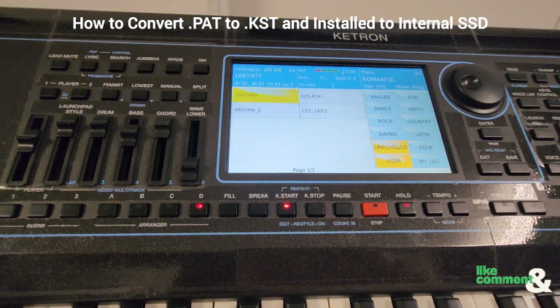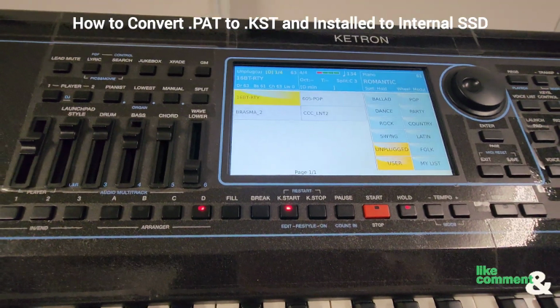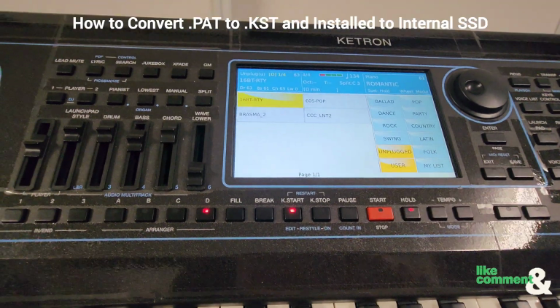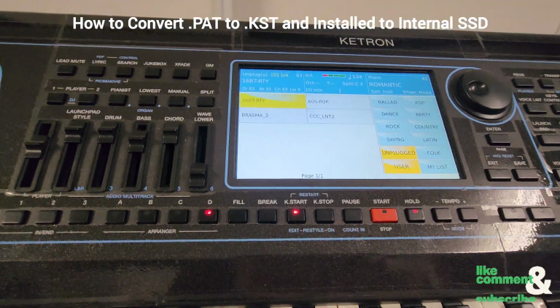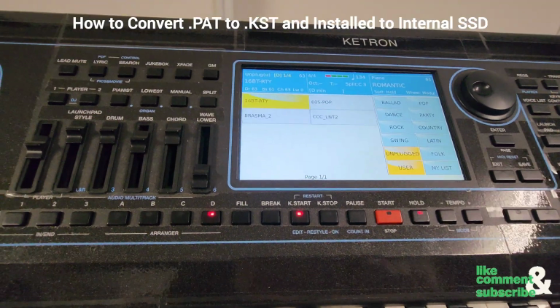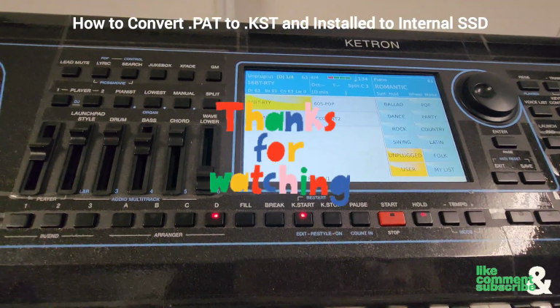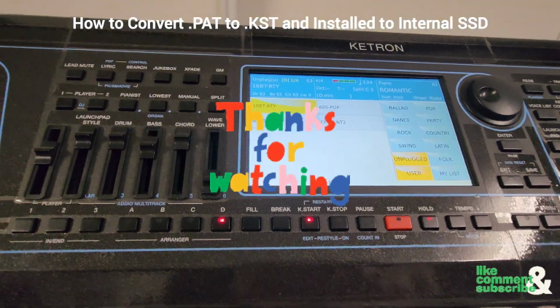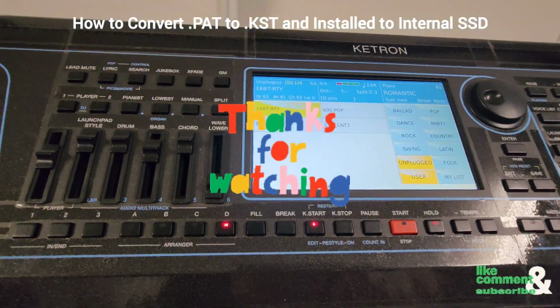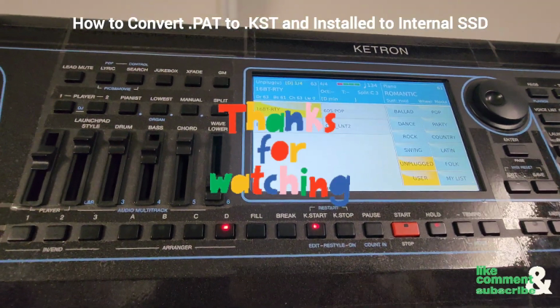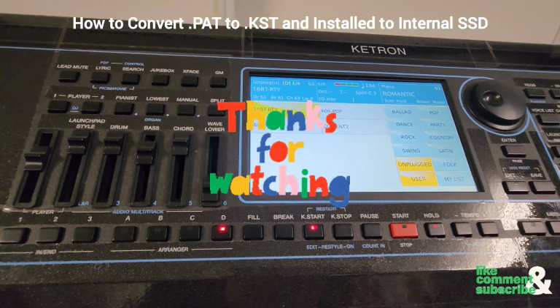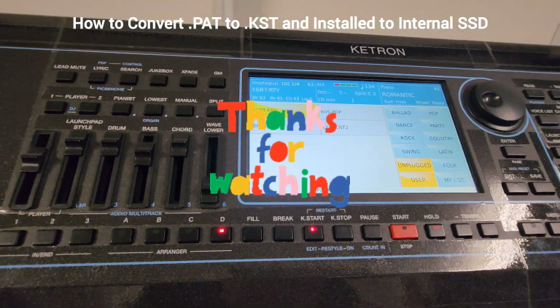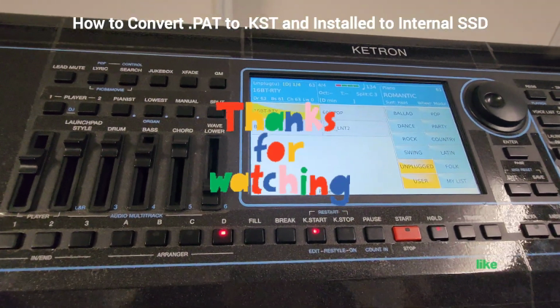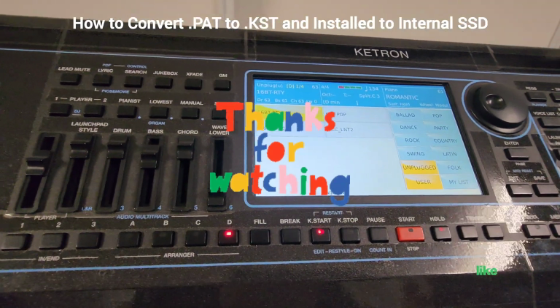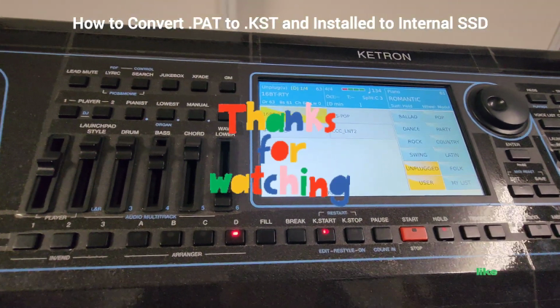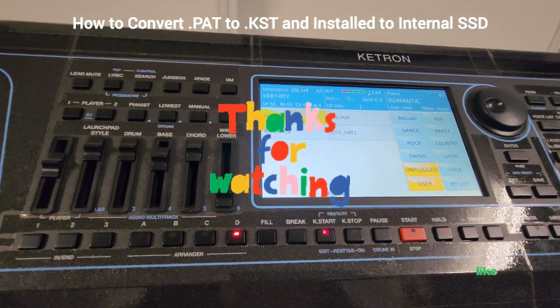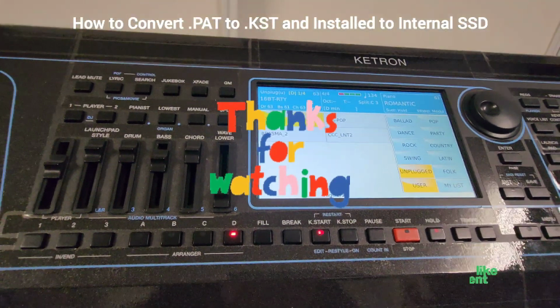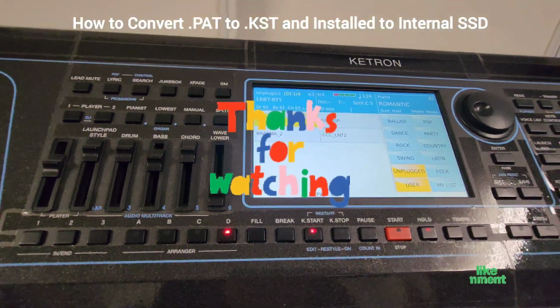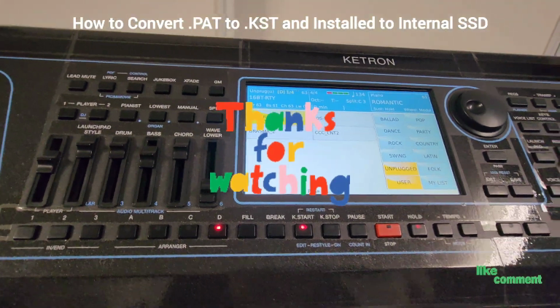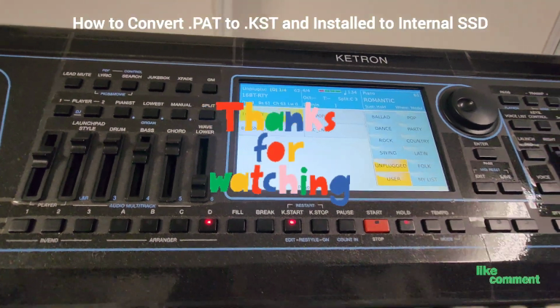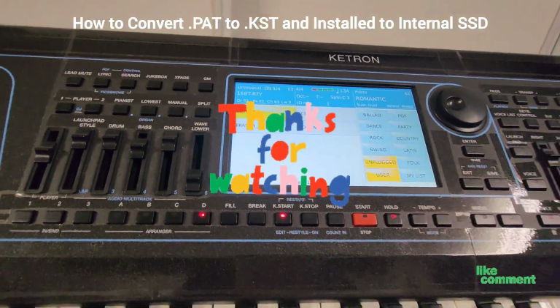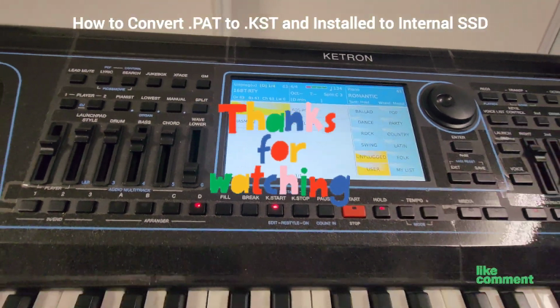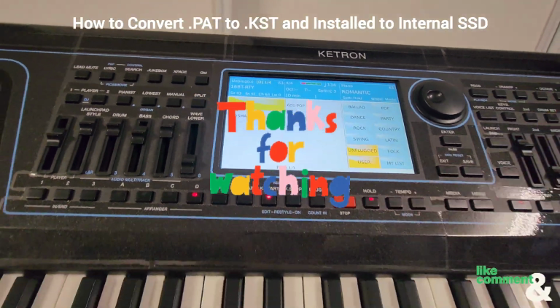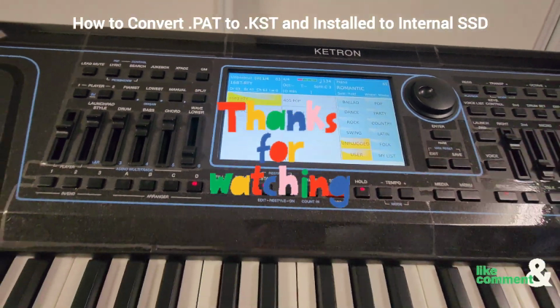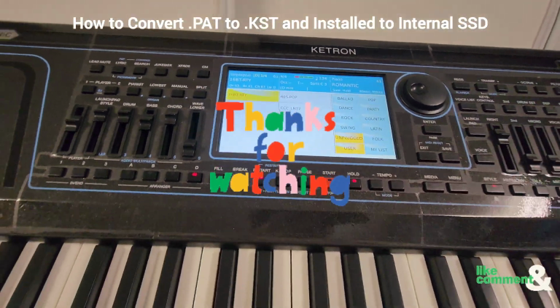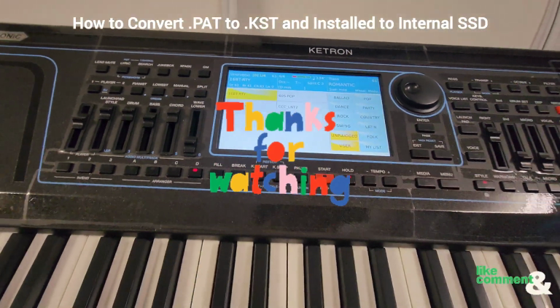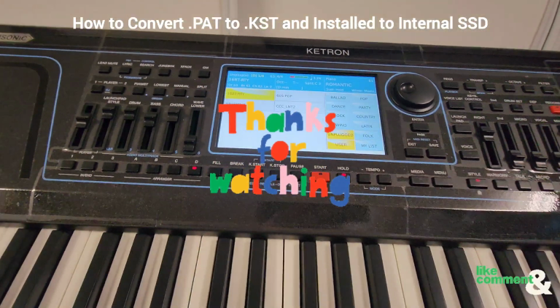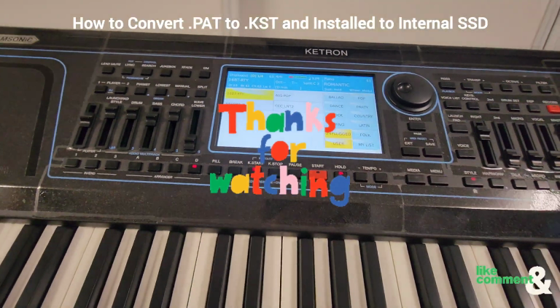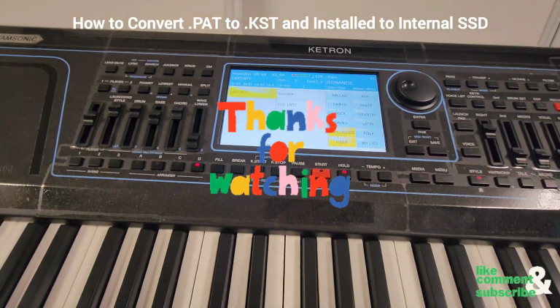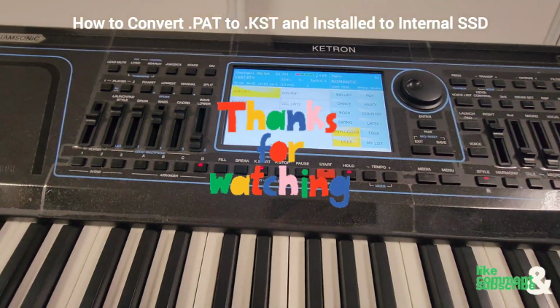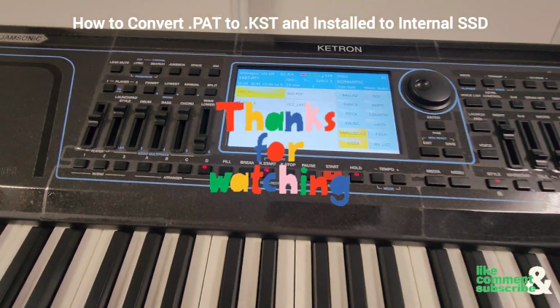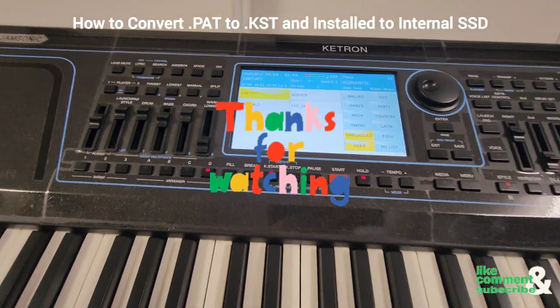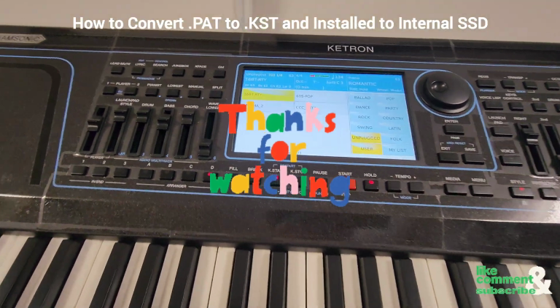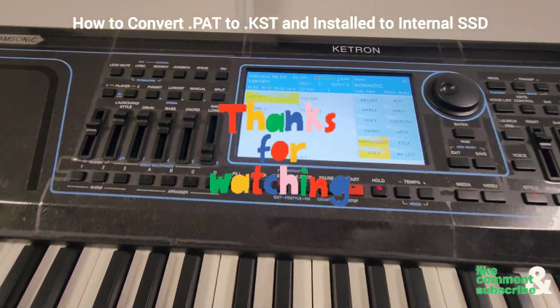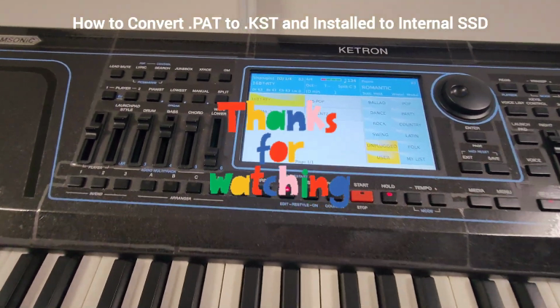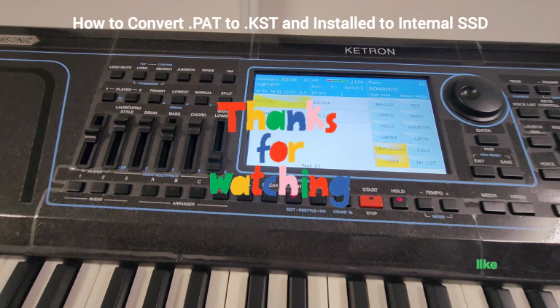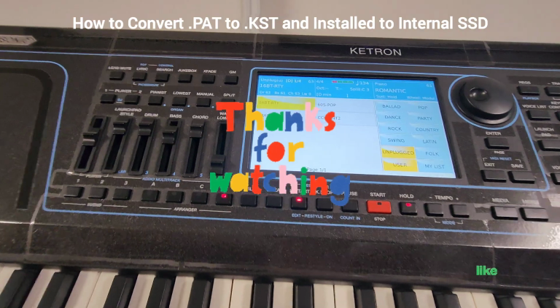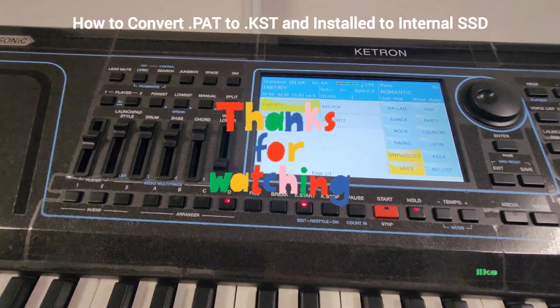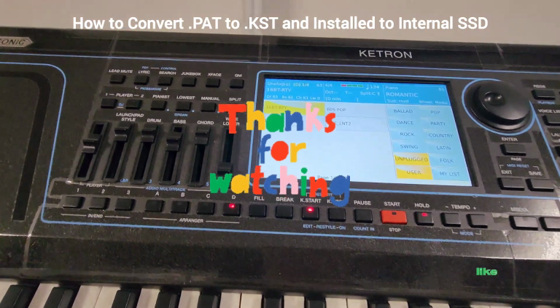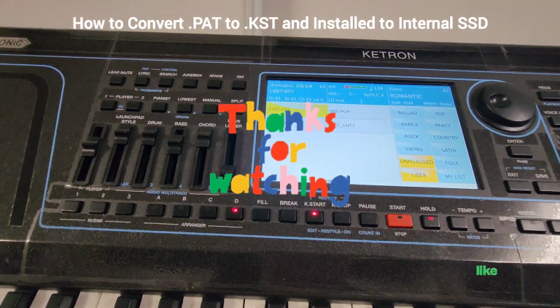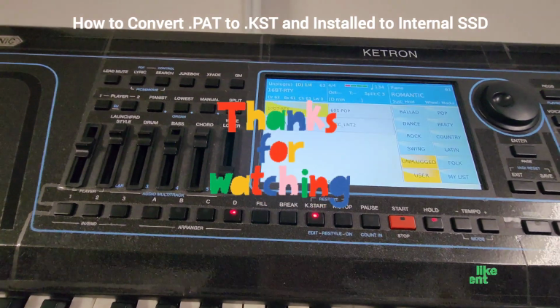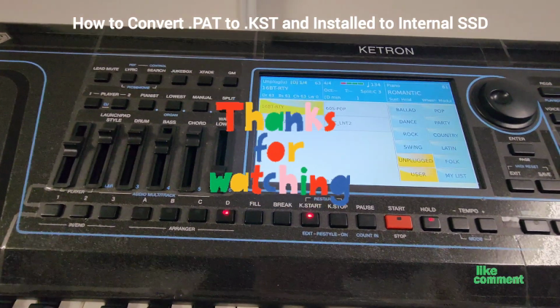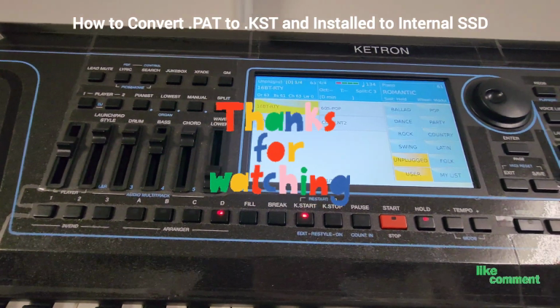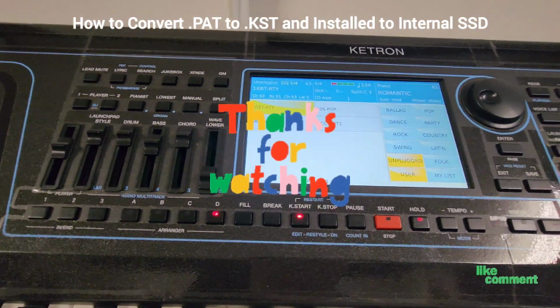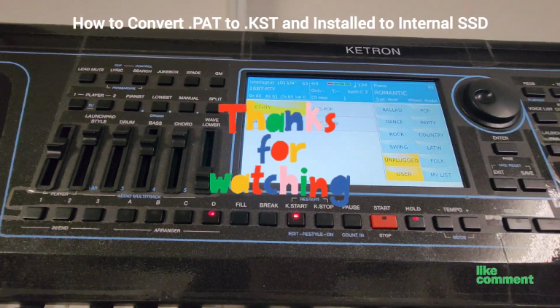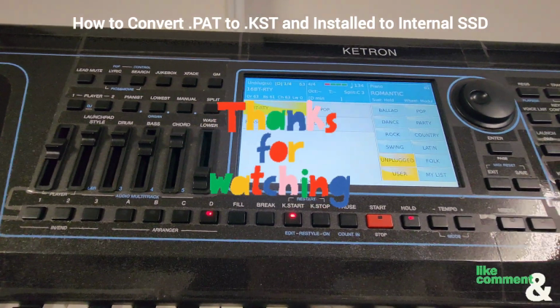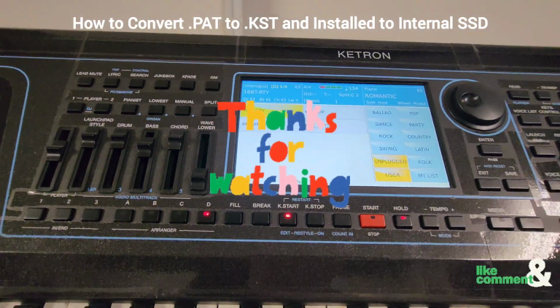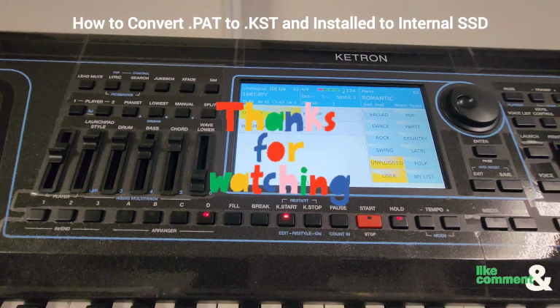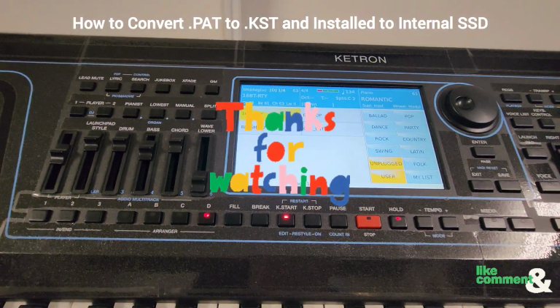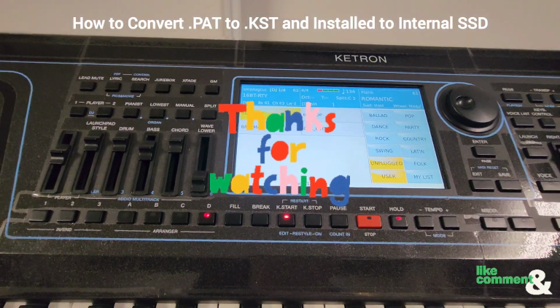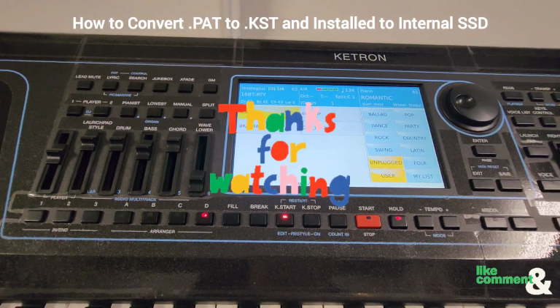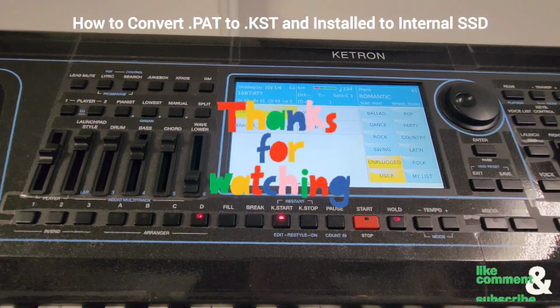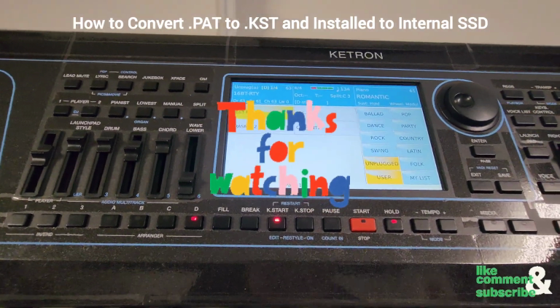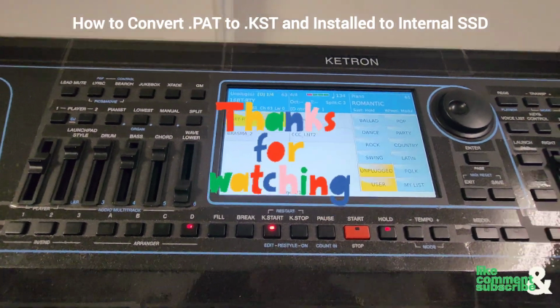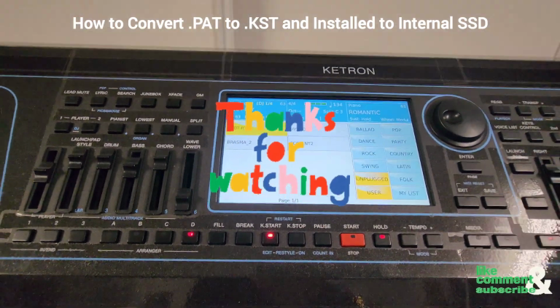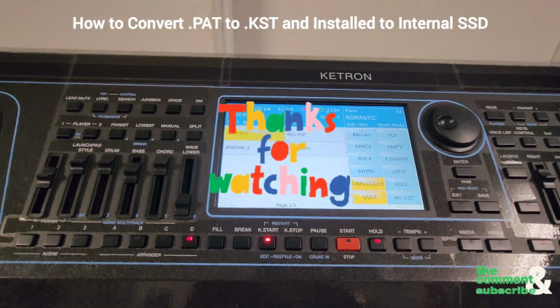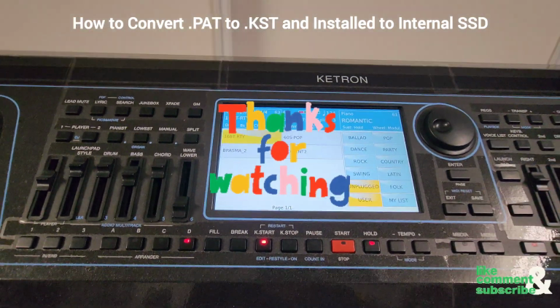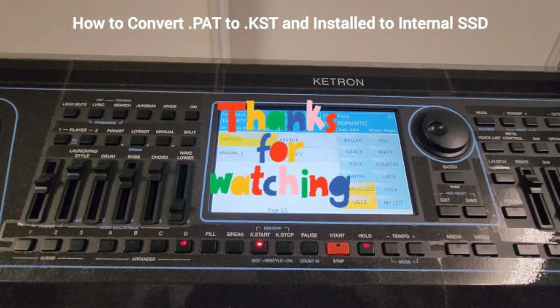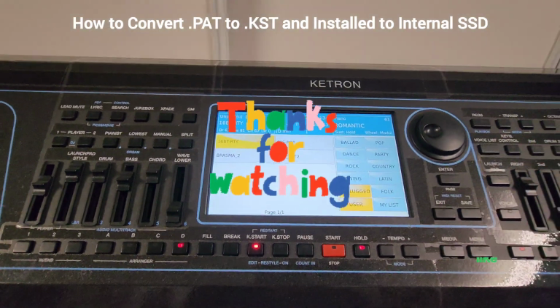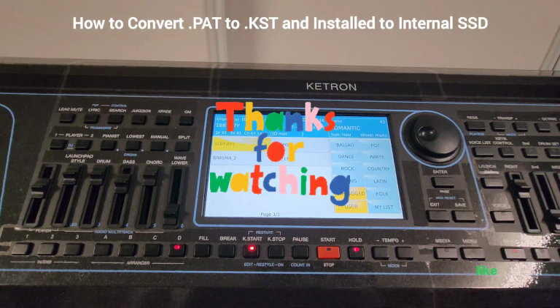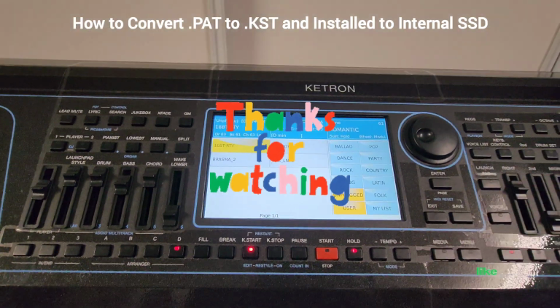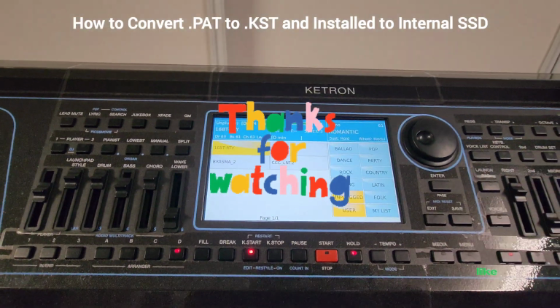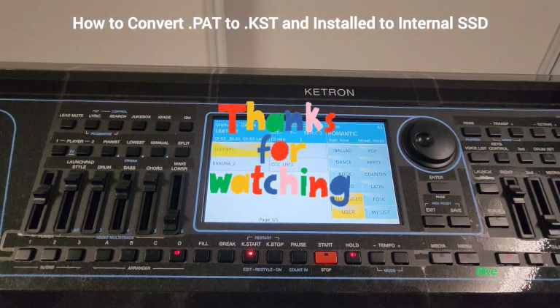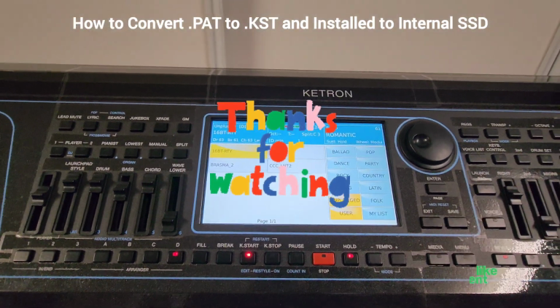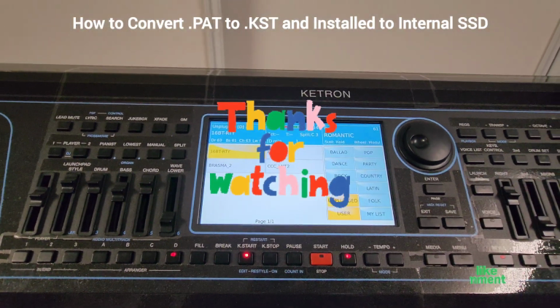All right Catronians, please don't forget to like, comment, share, and subscribe. Thank you!